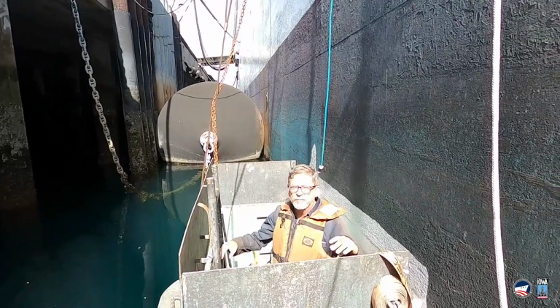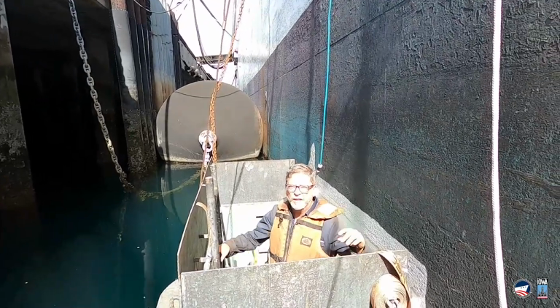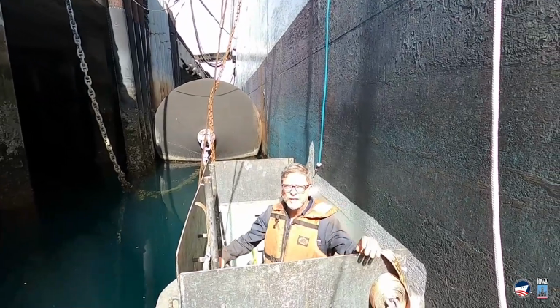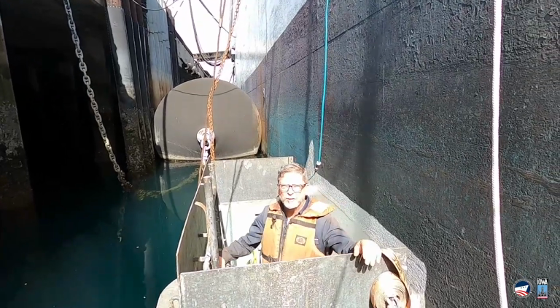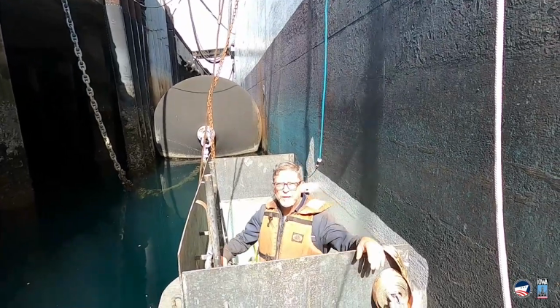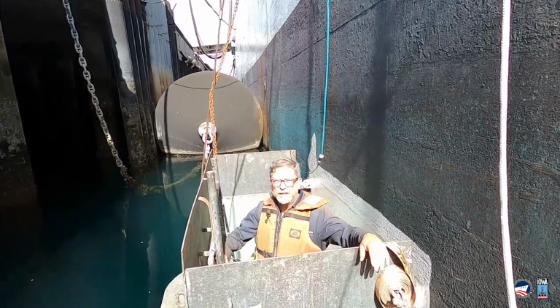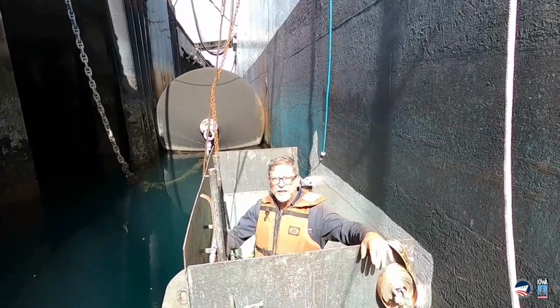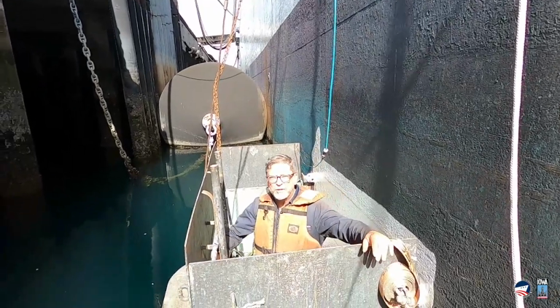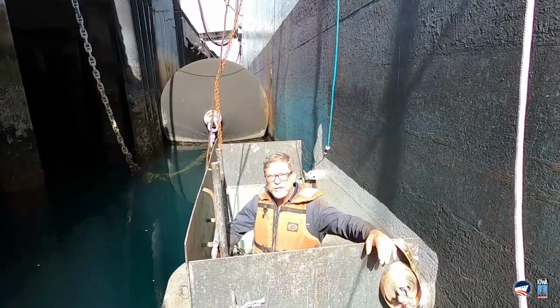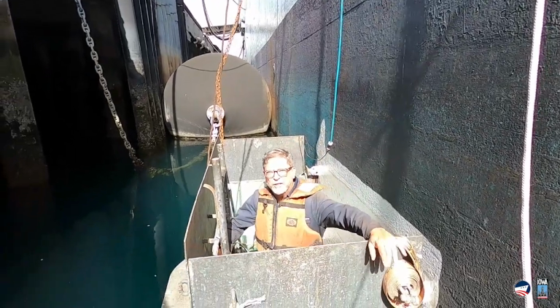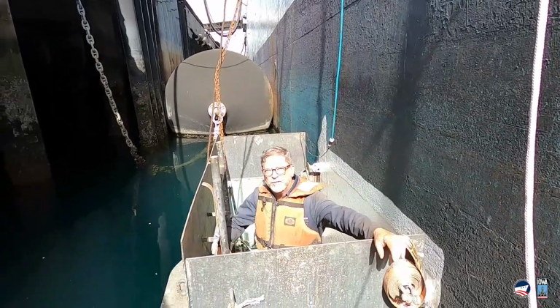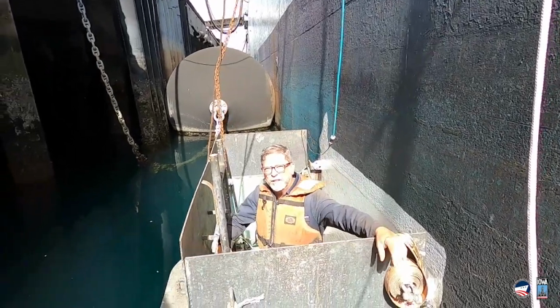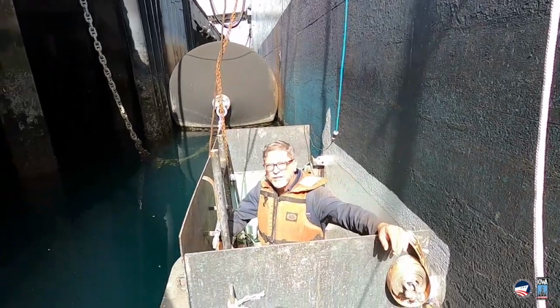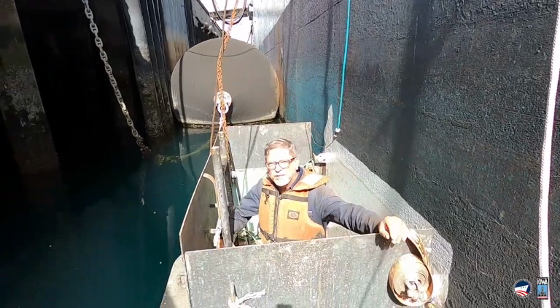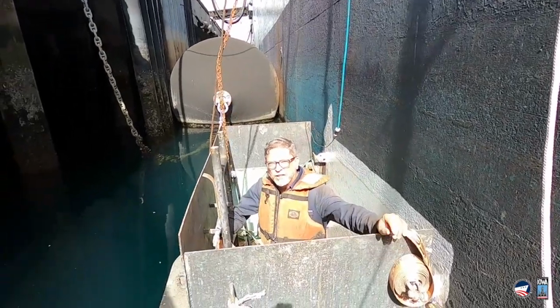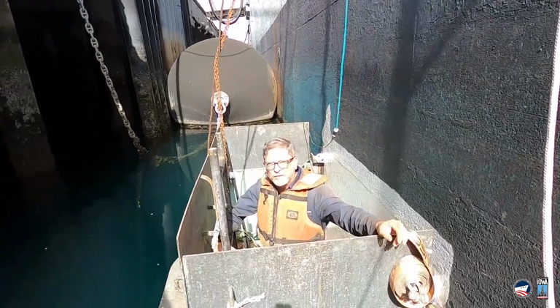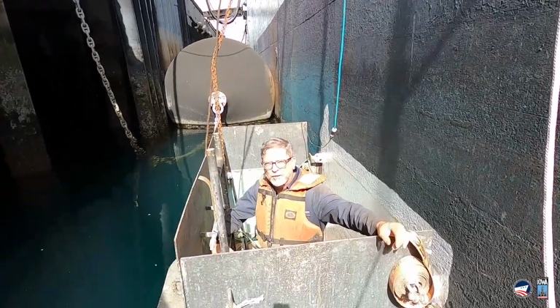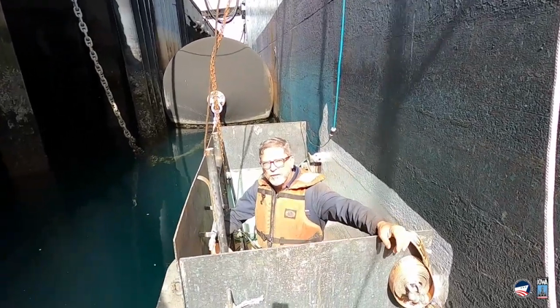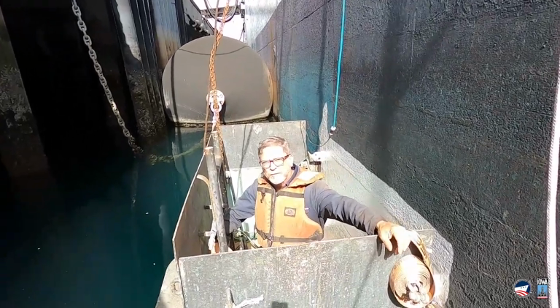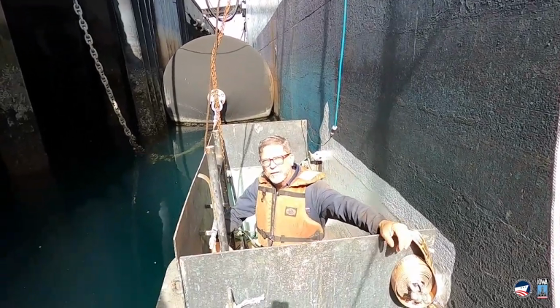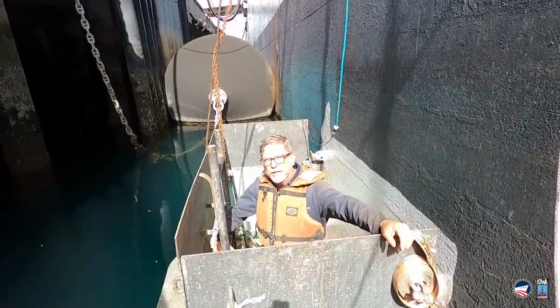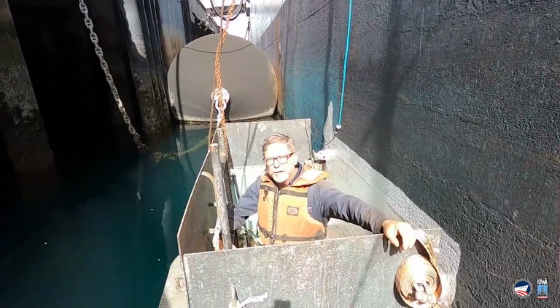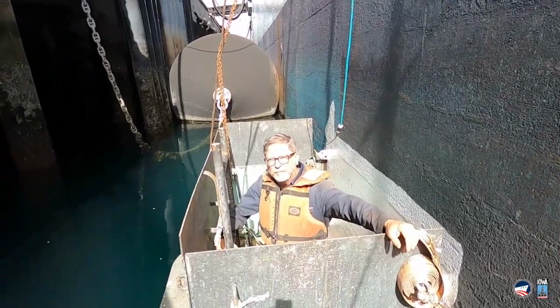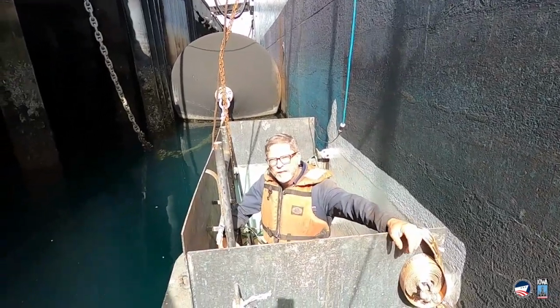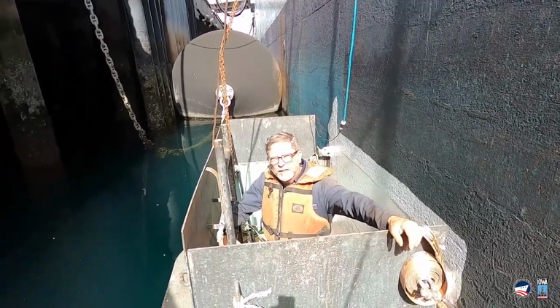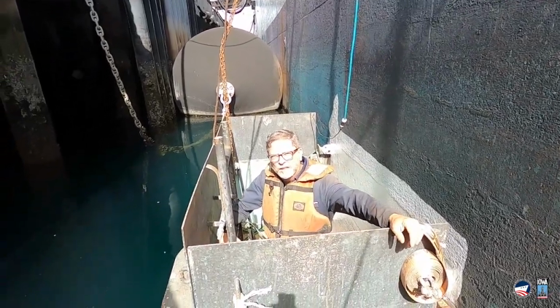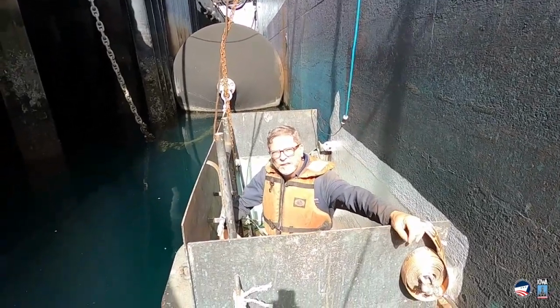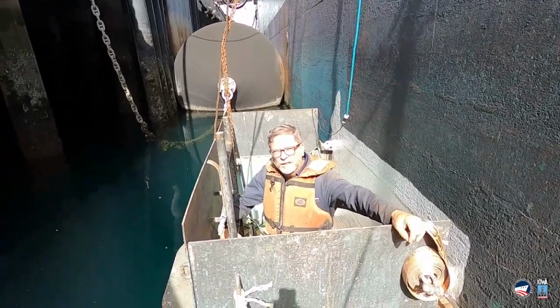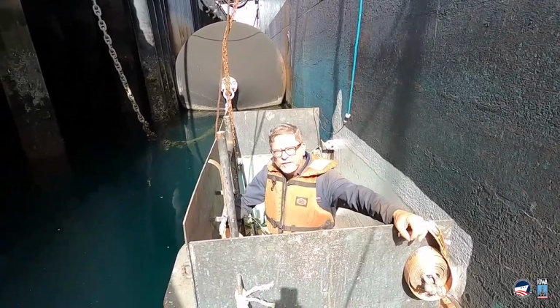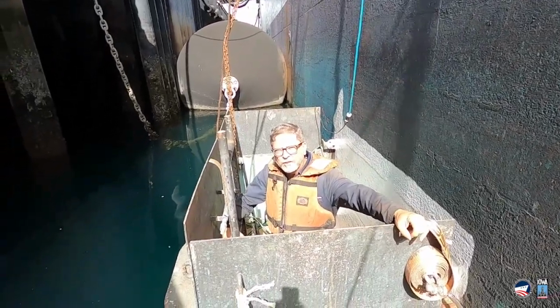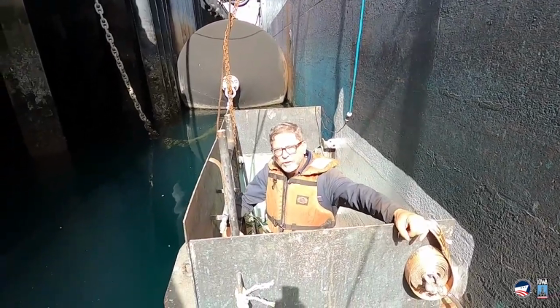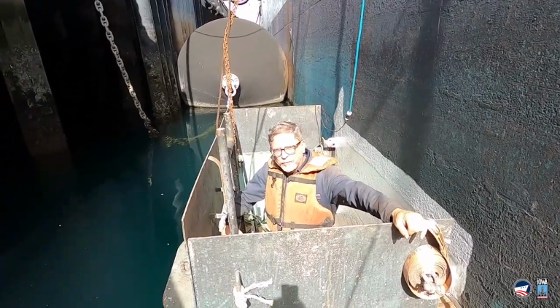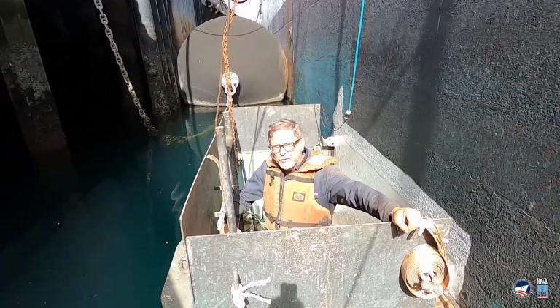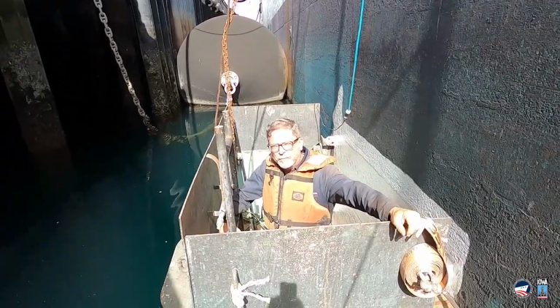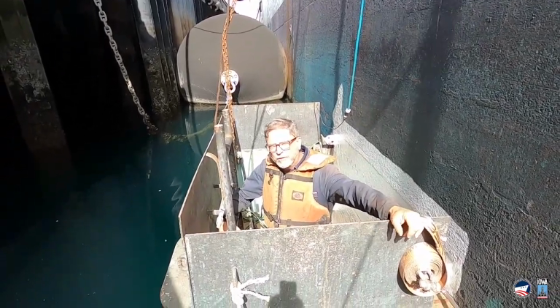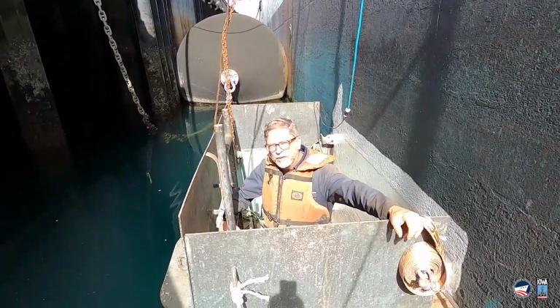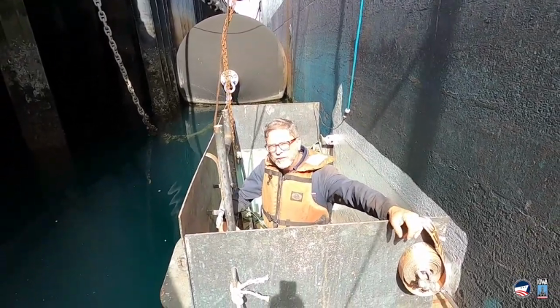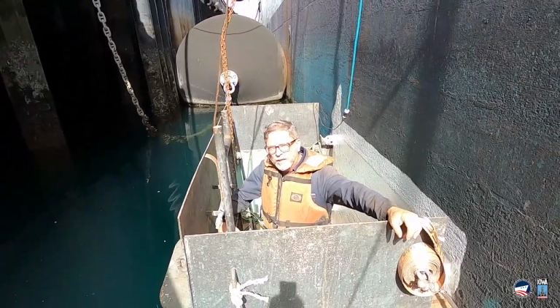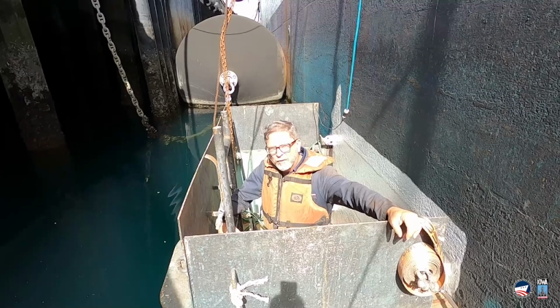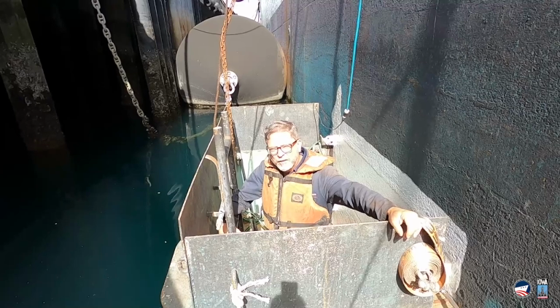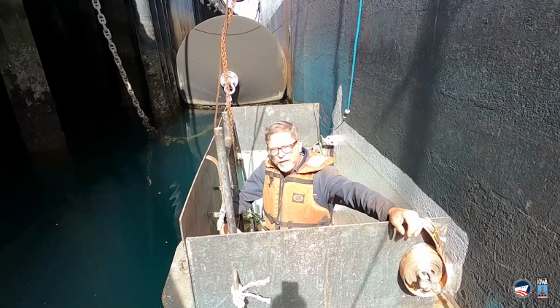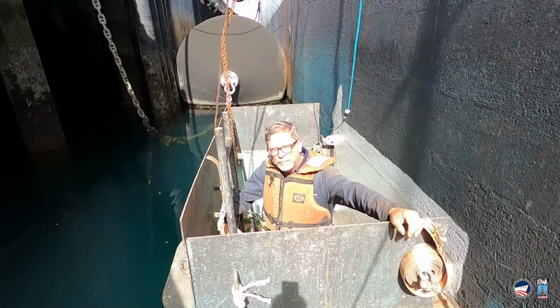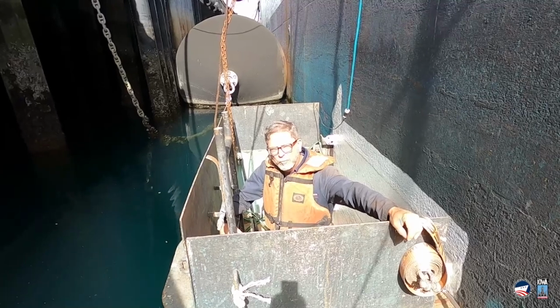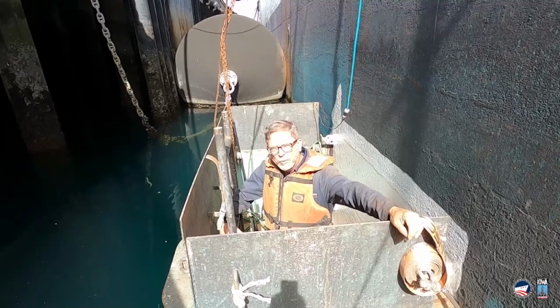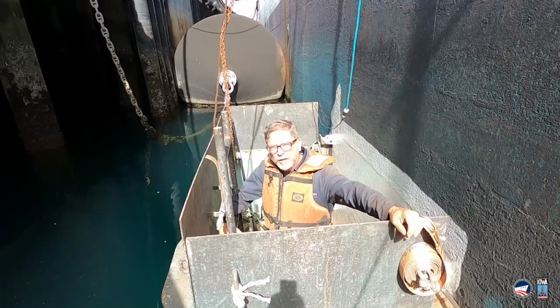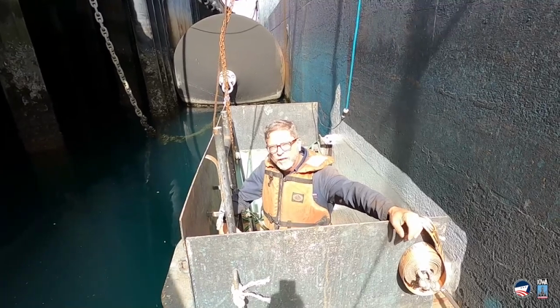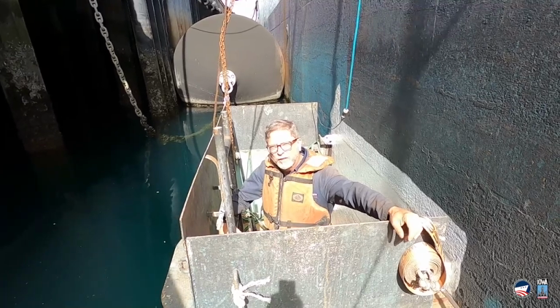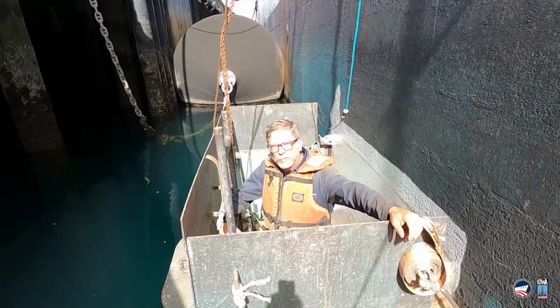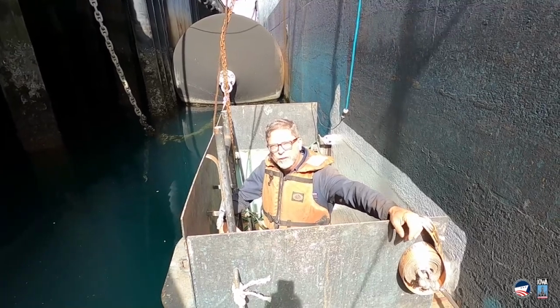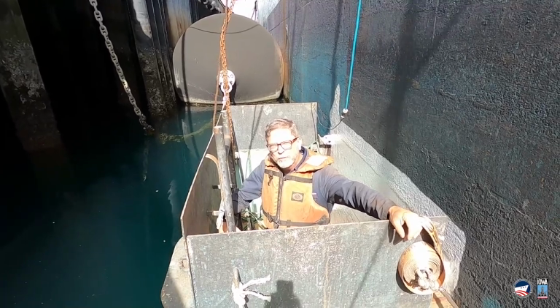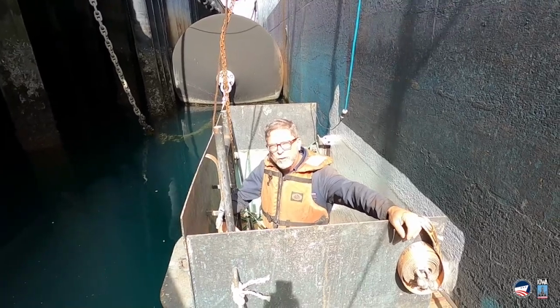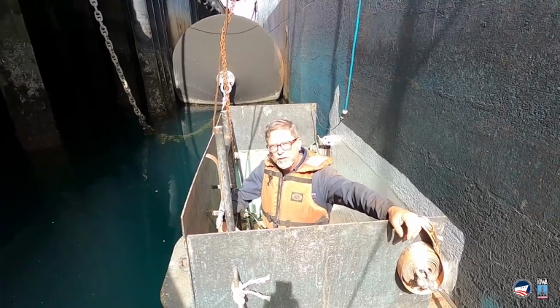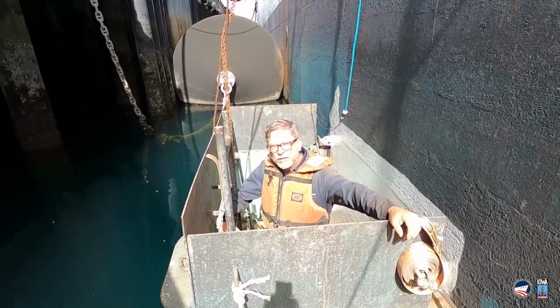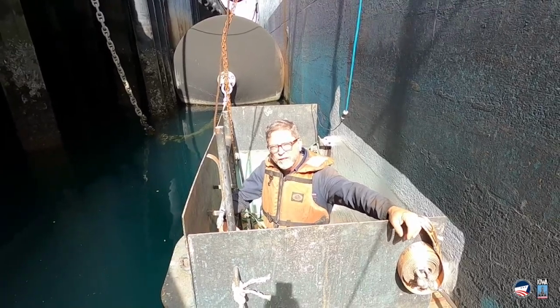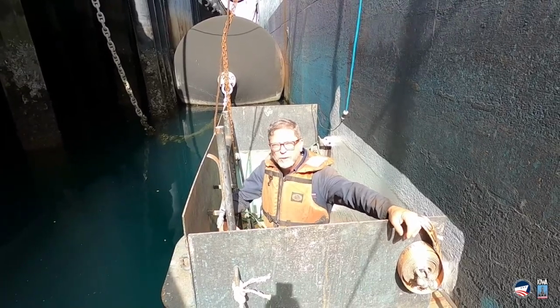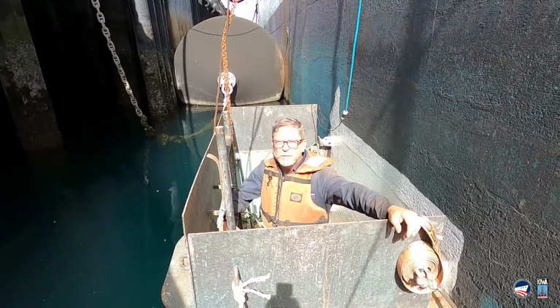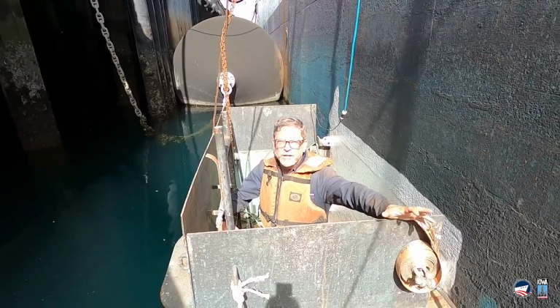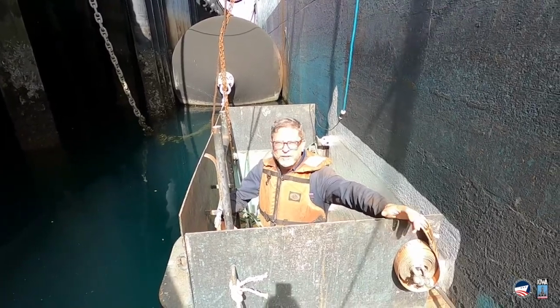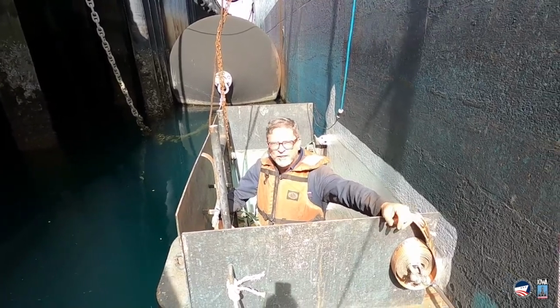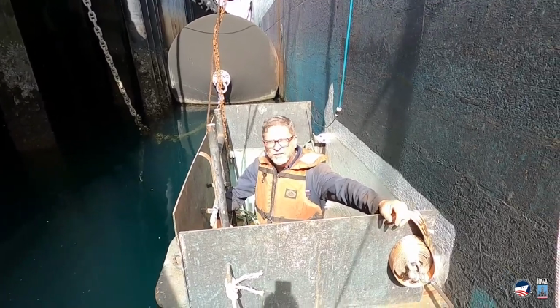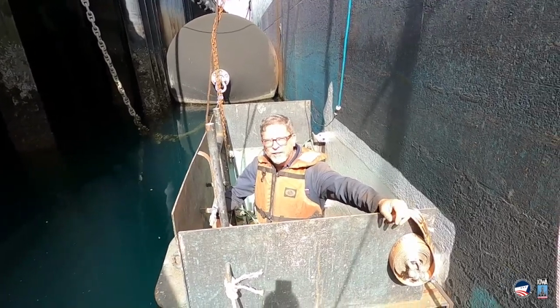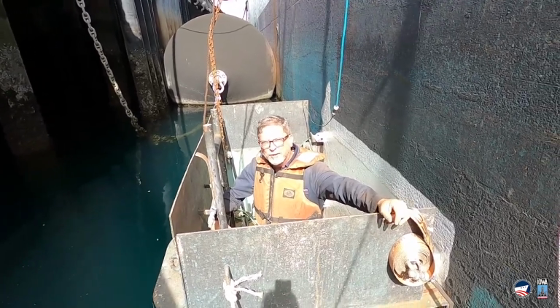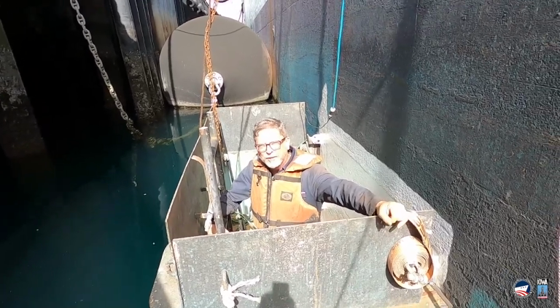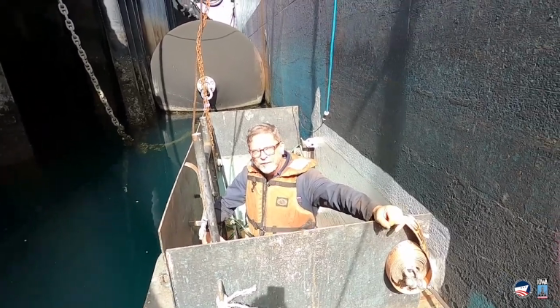Hey there, Mike Etcher here, down inside of our cofferdam. It's a surface-piercing cofferdam — we're working at the wind and water line. Come on in, let's take a look.